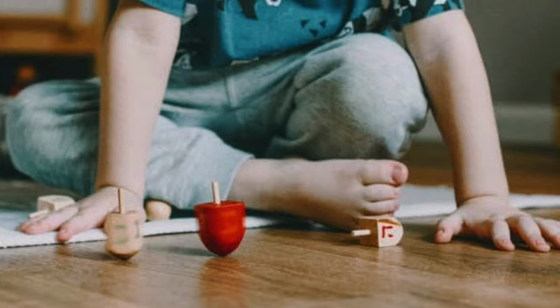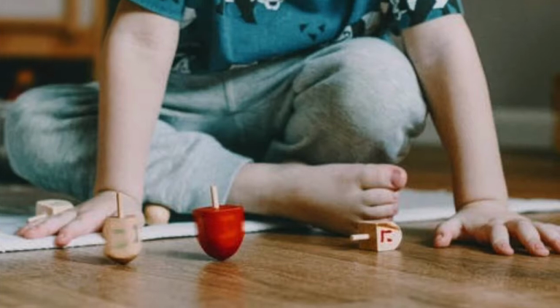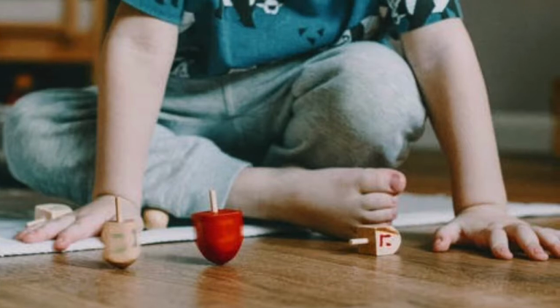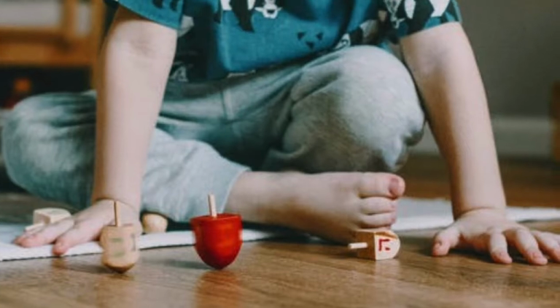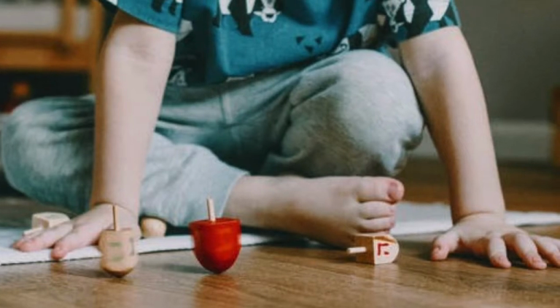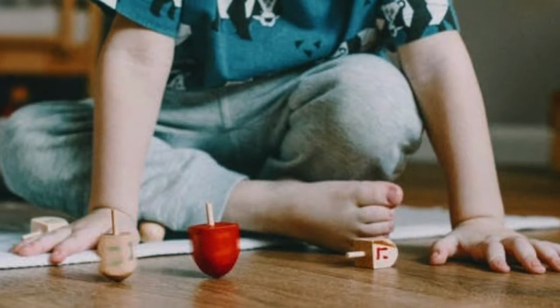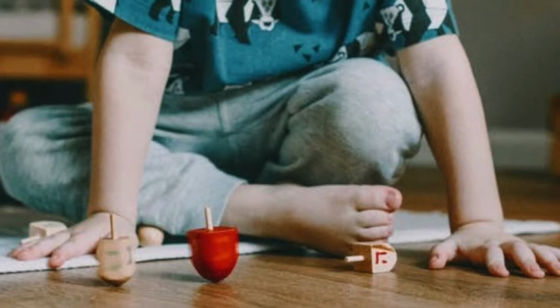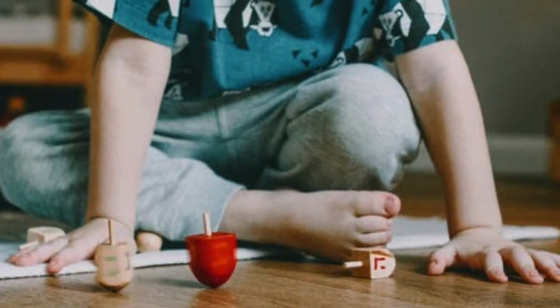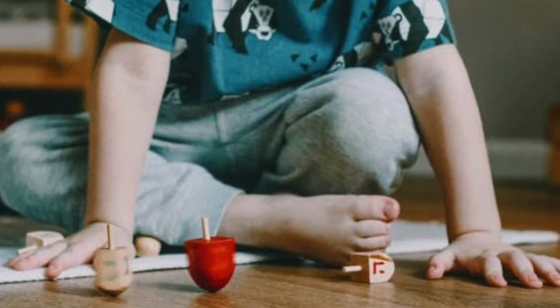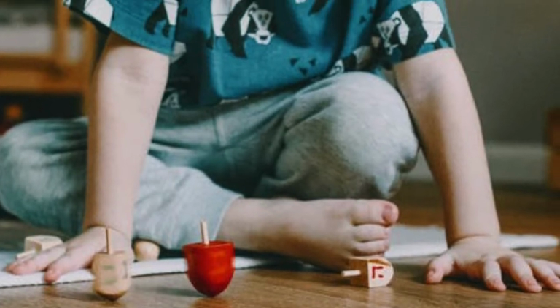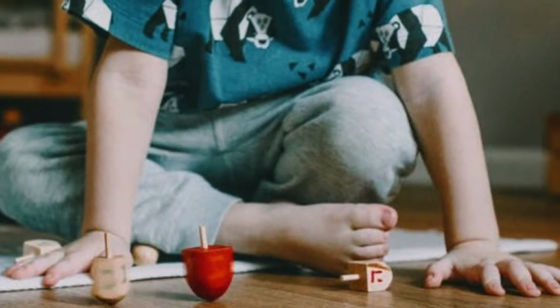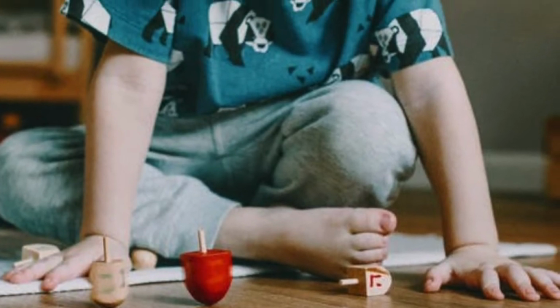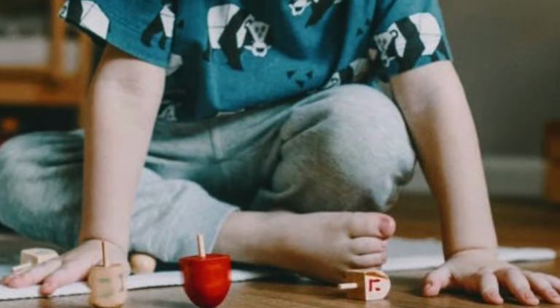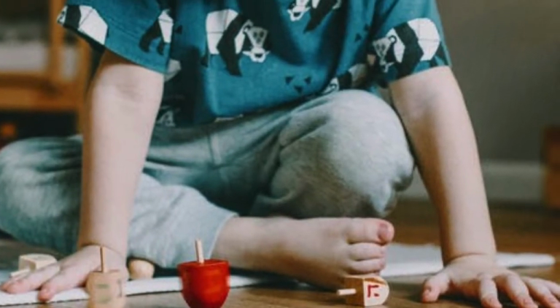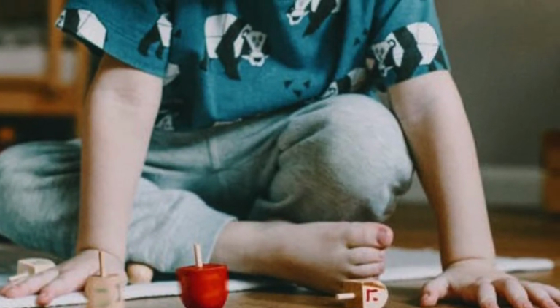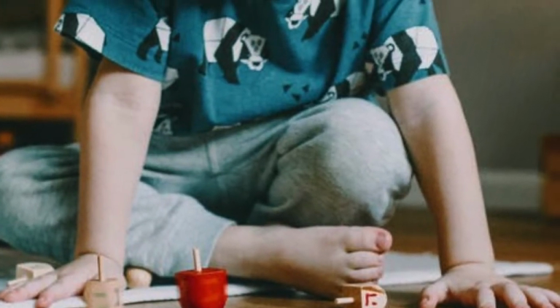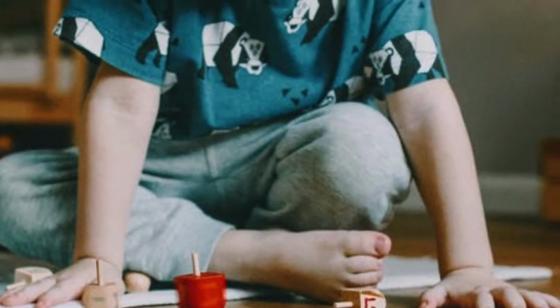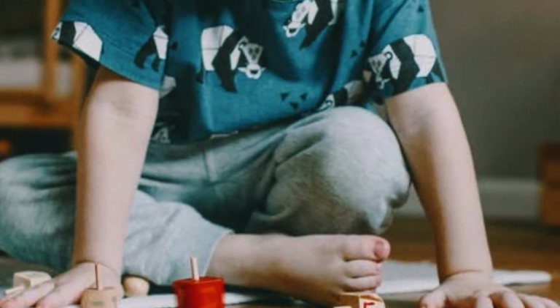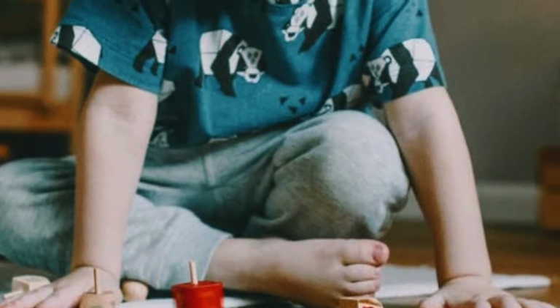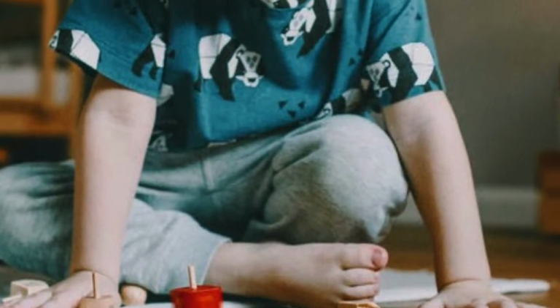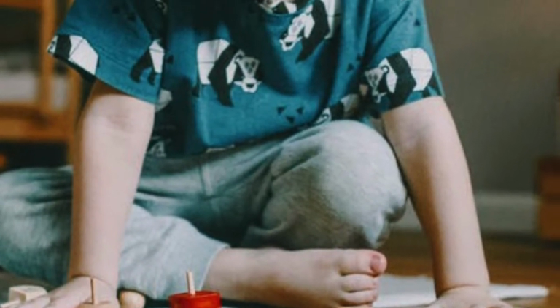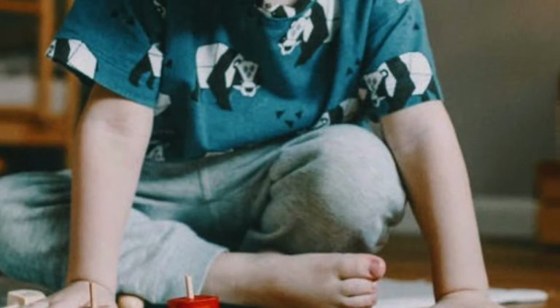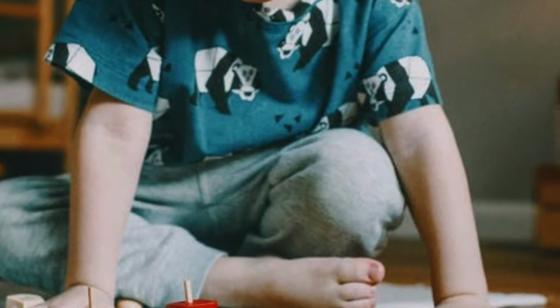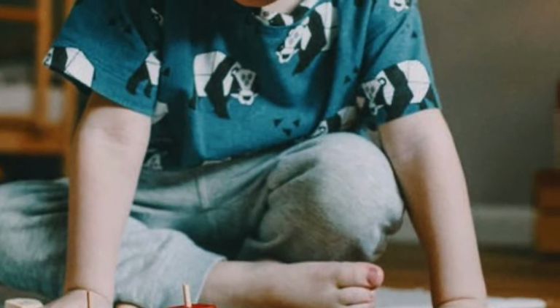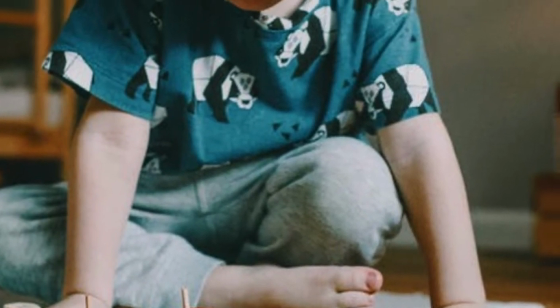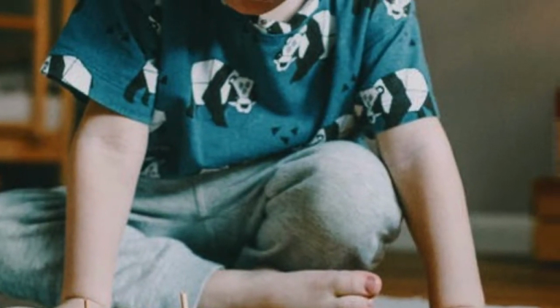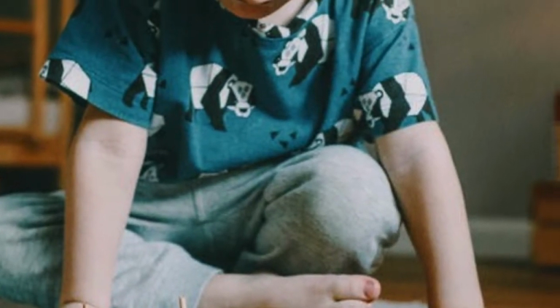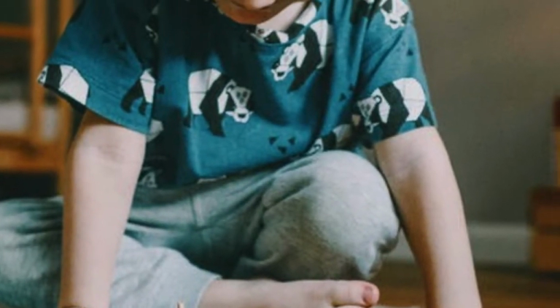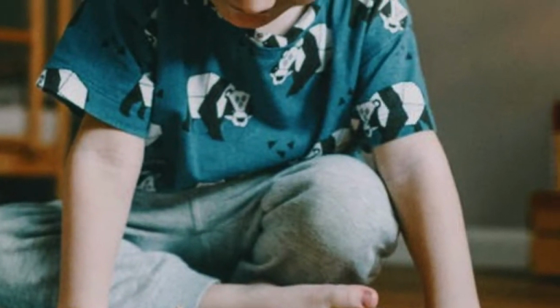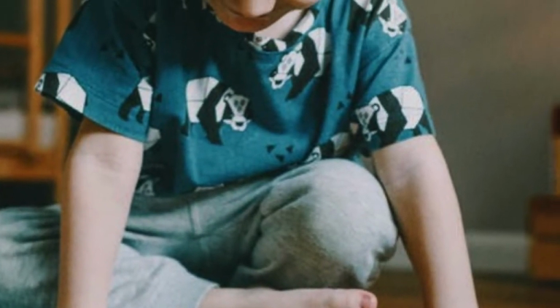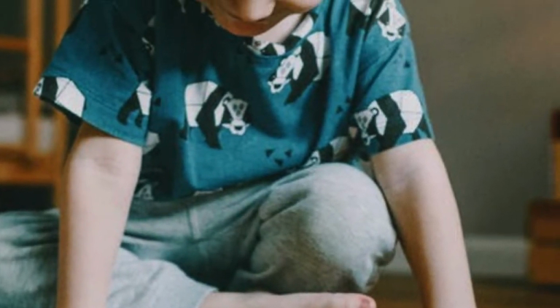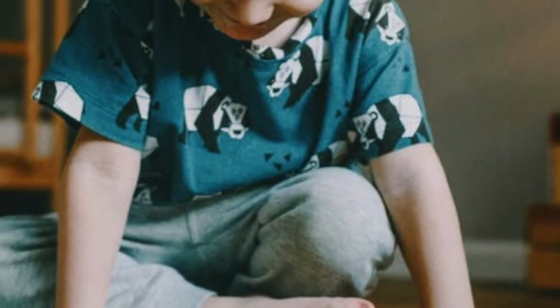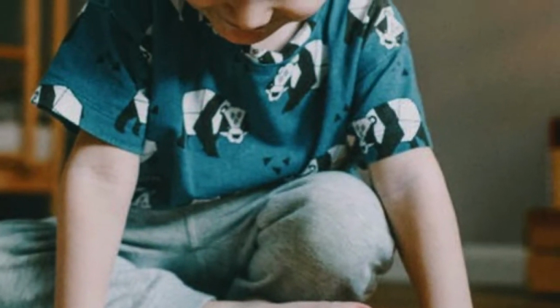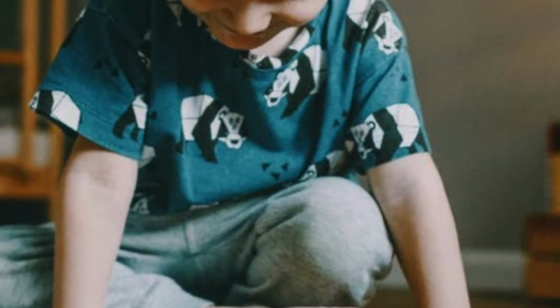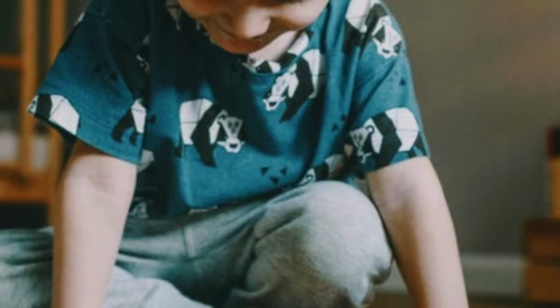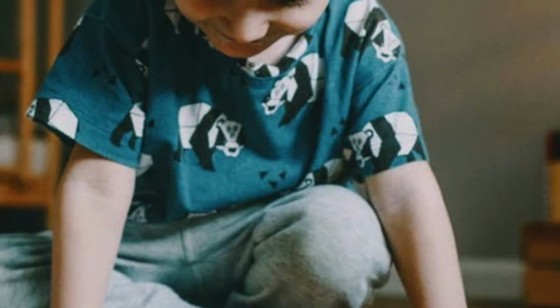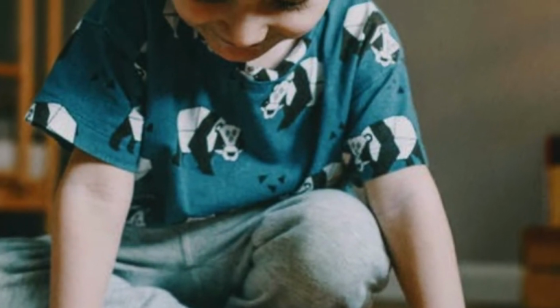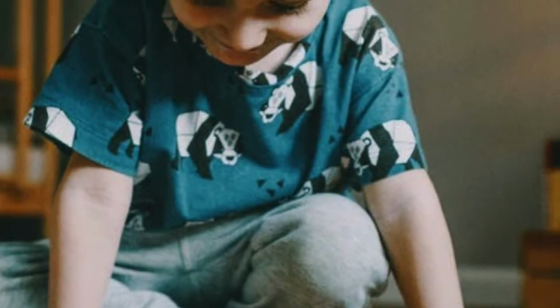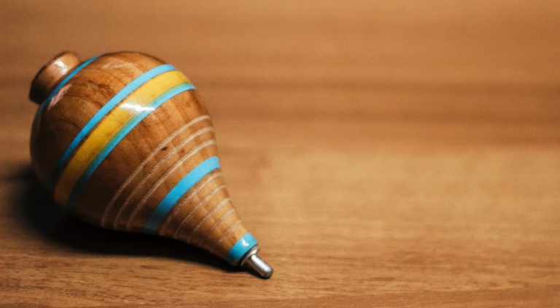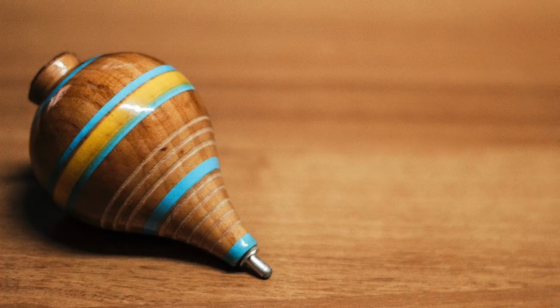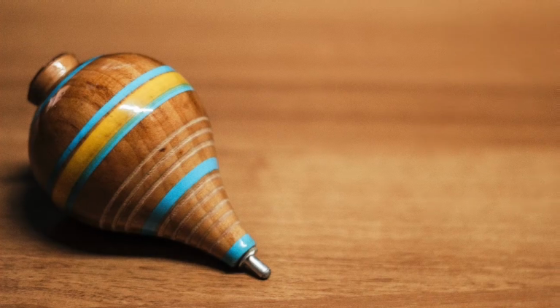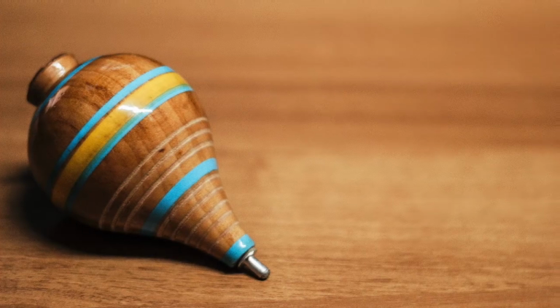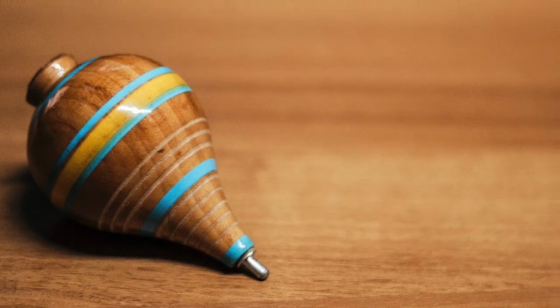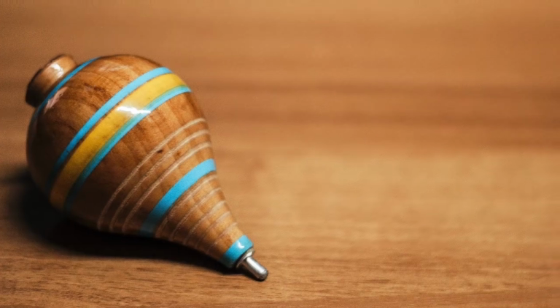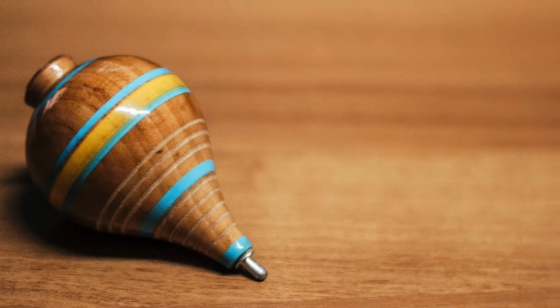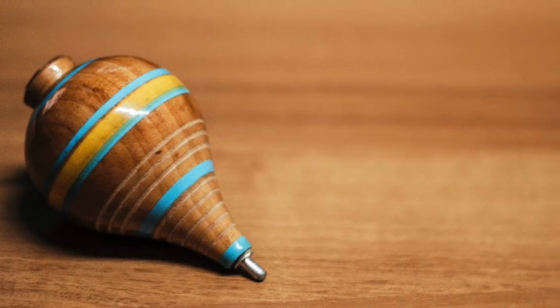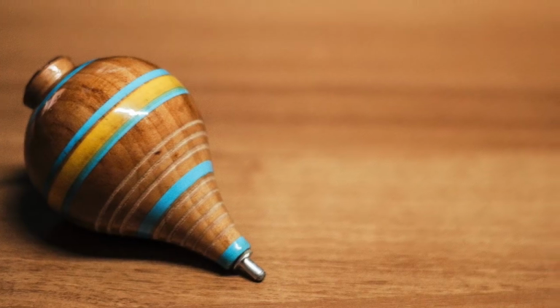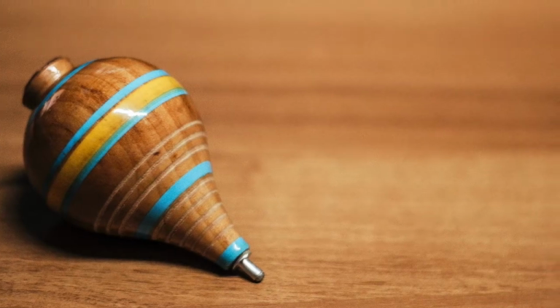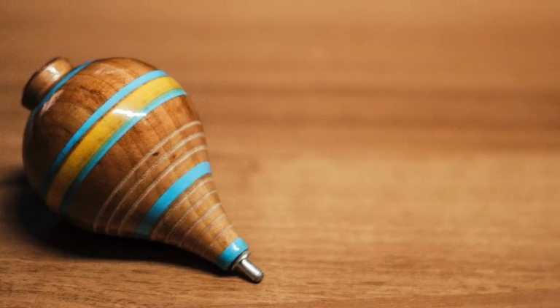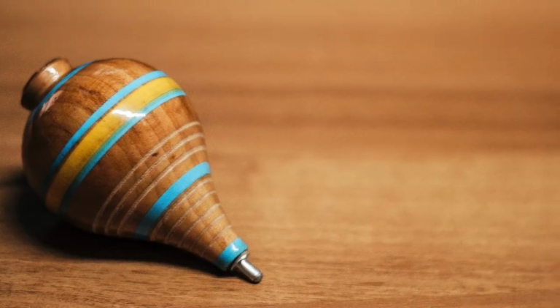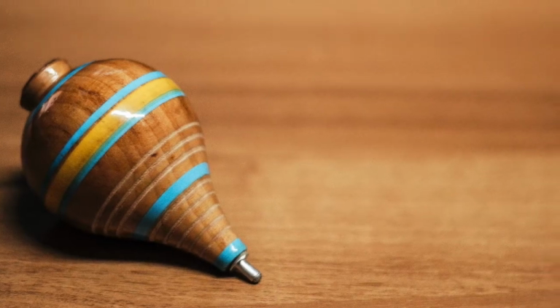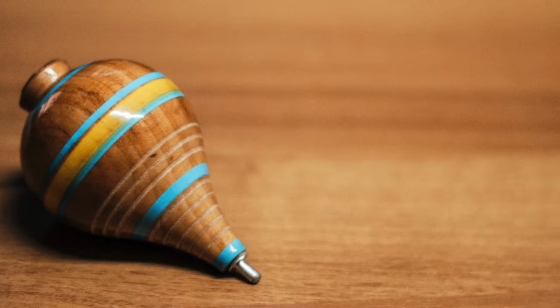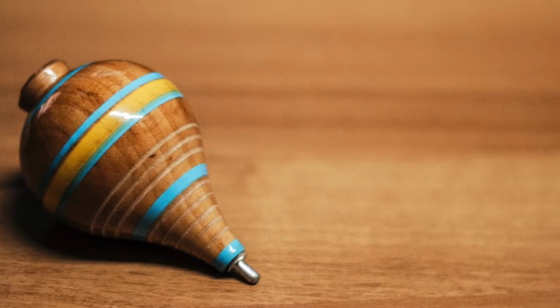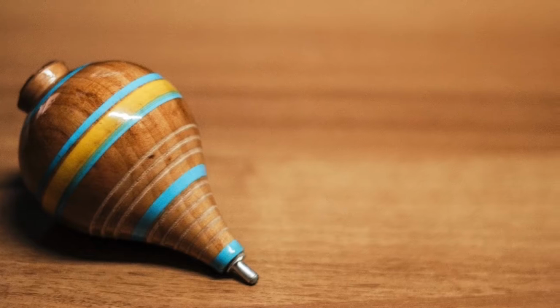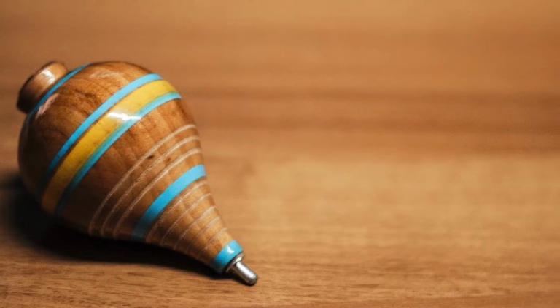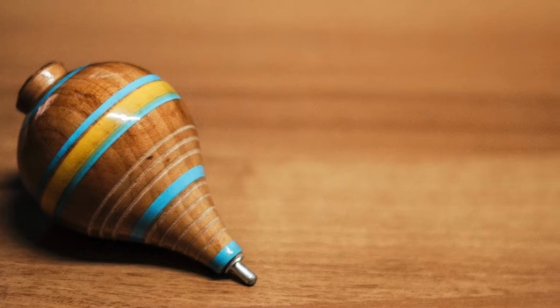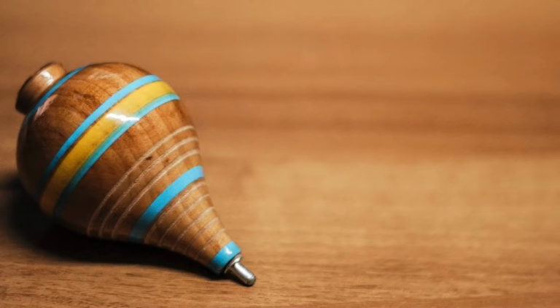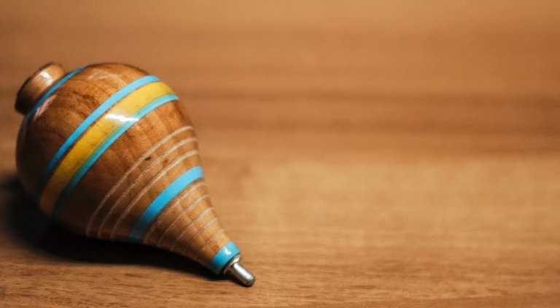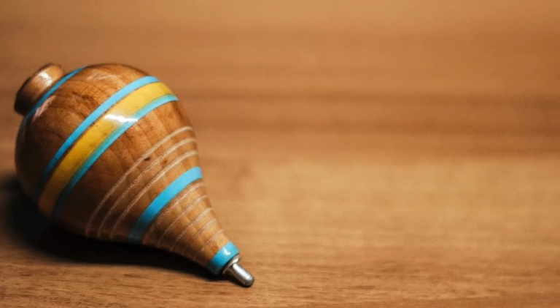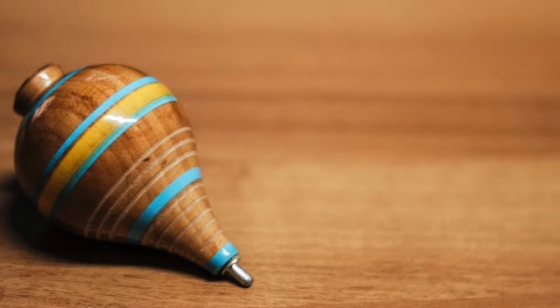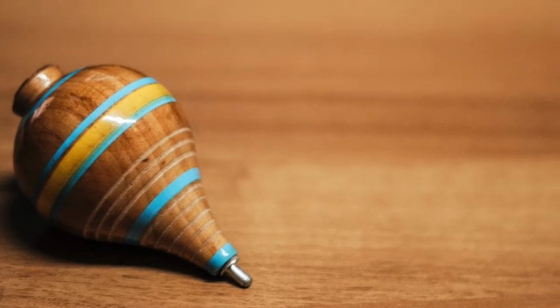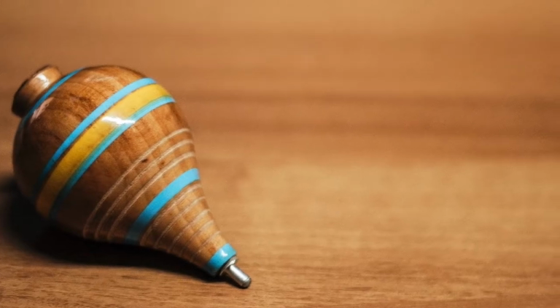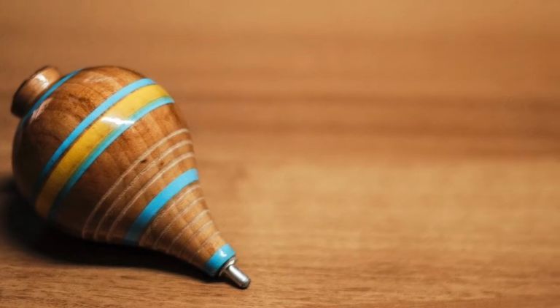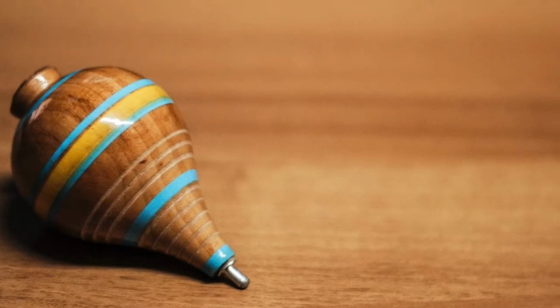Hey guys, today I am going to talk about an interesting topic. It's all about spinning tops.